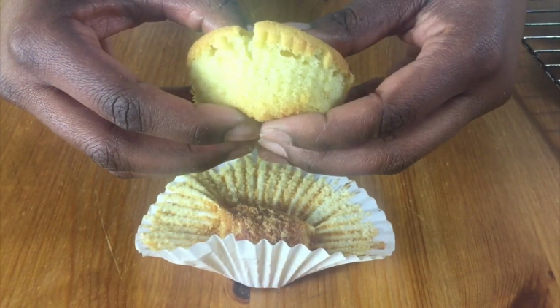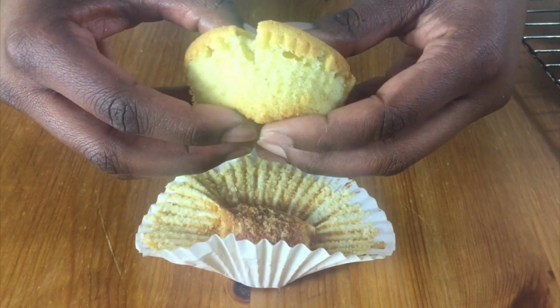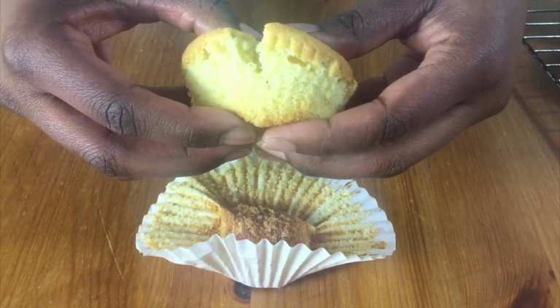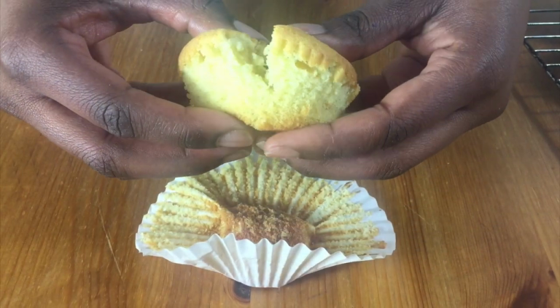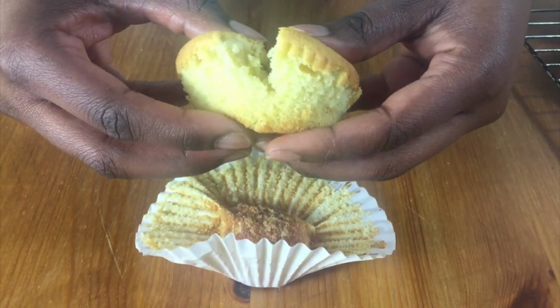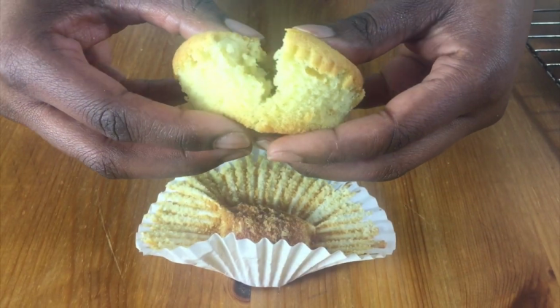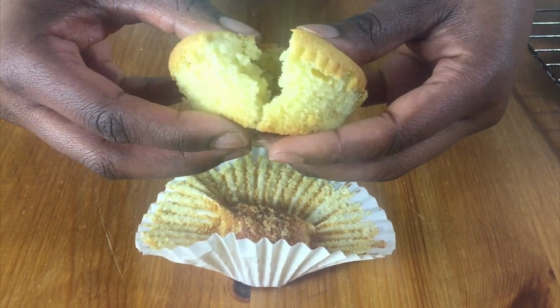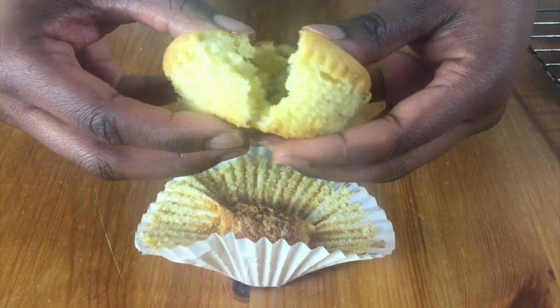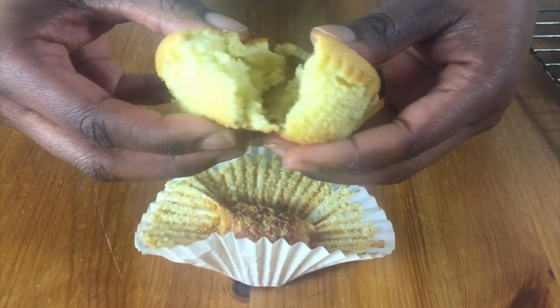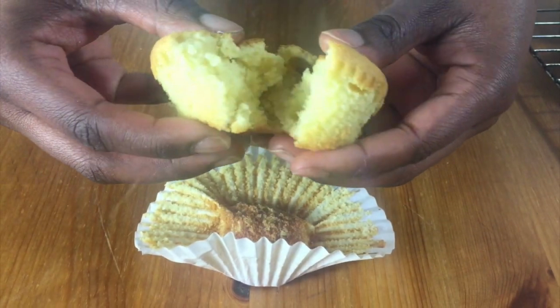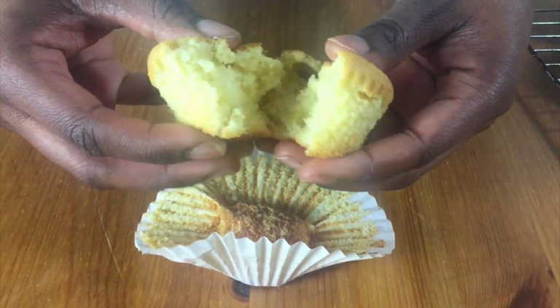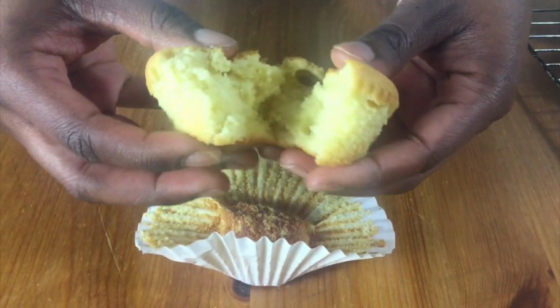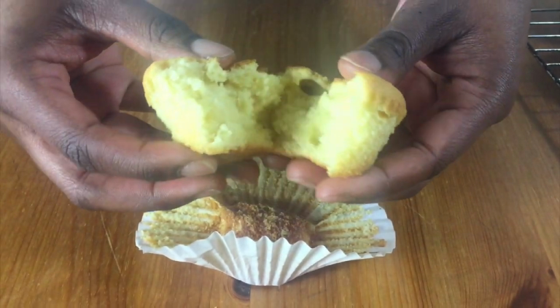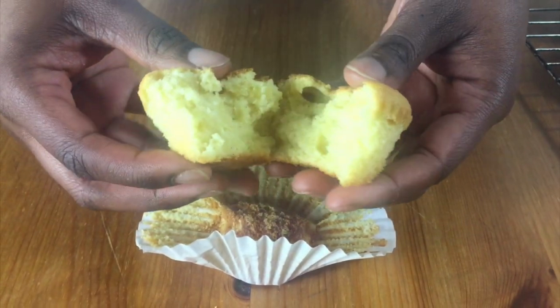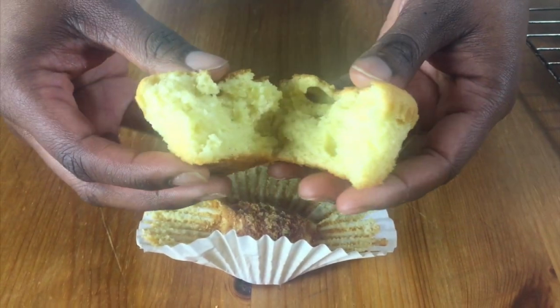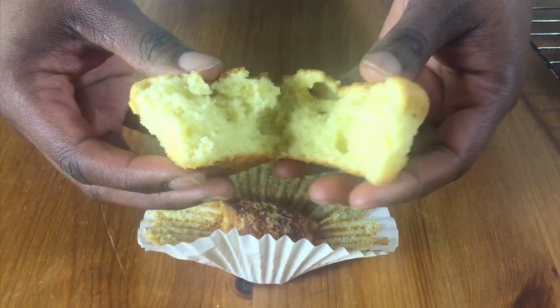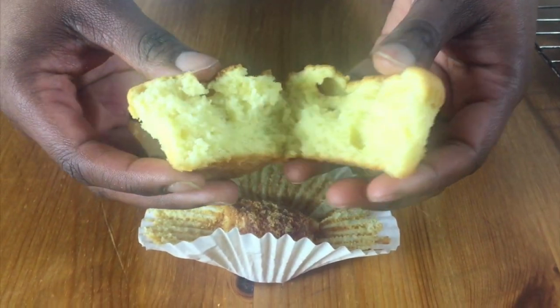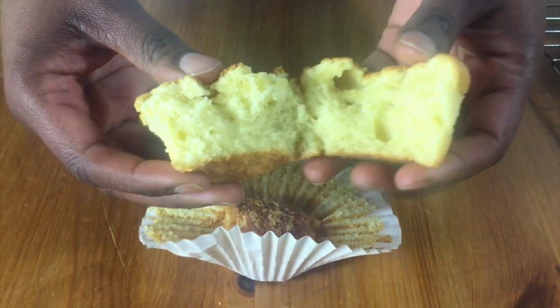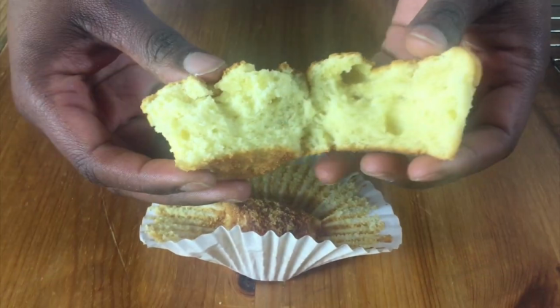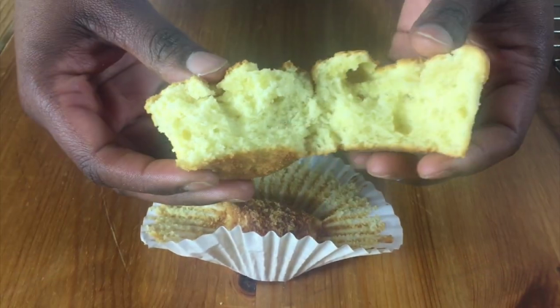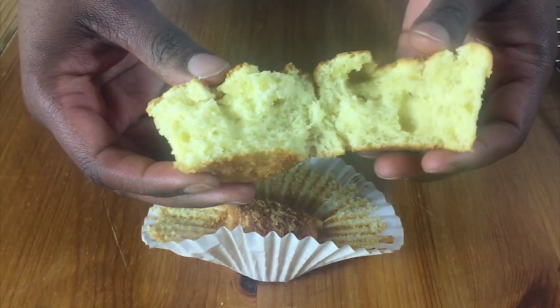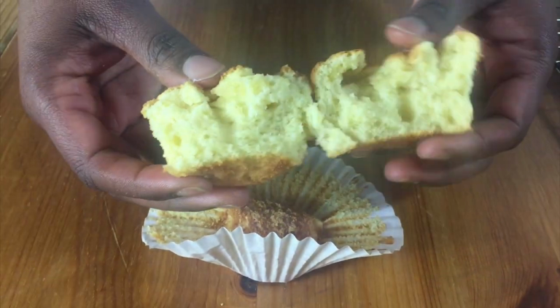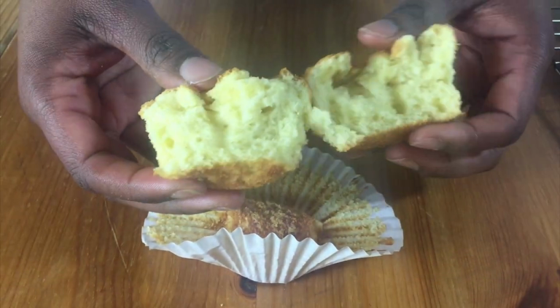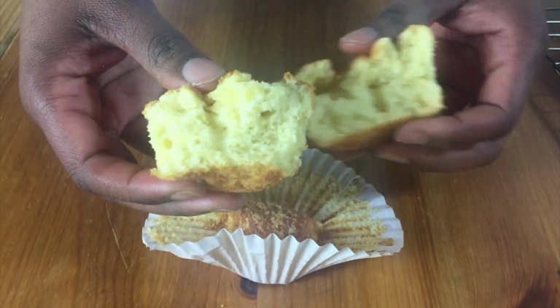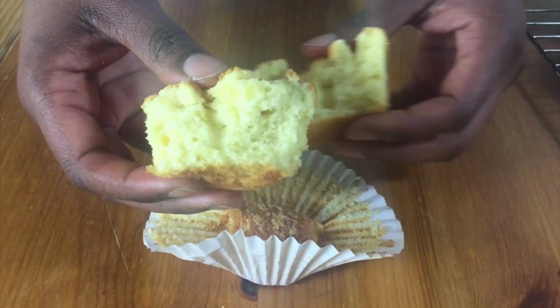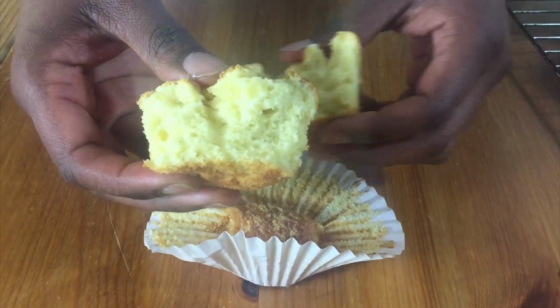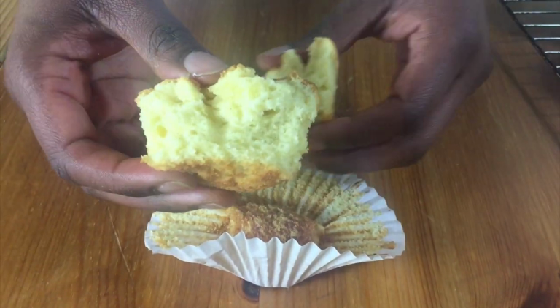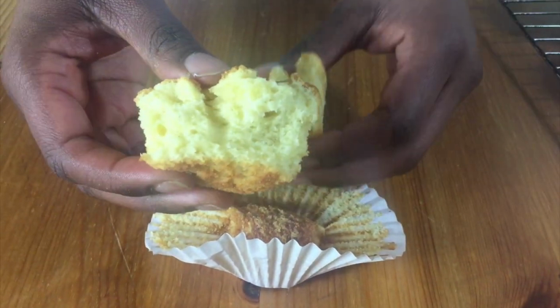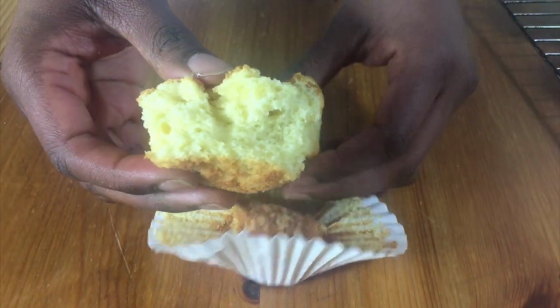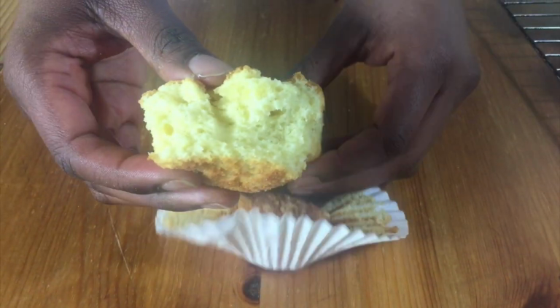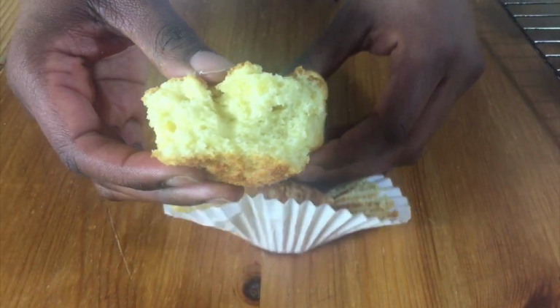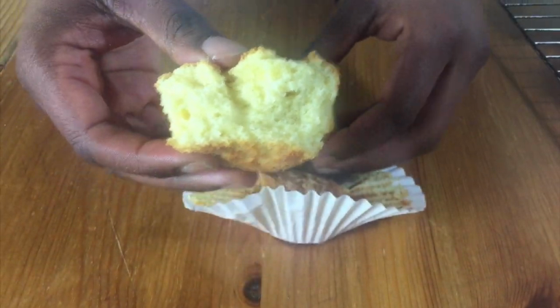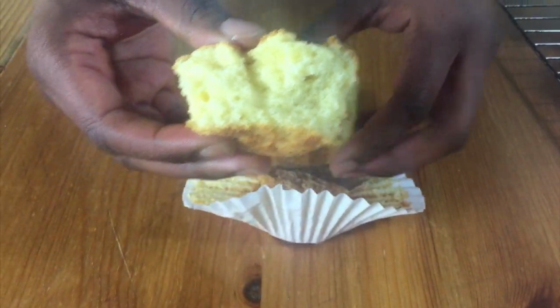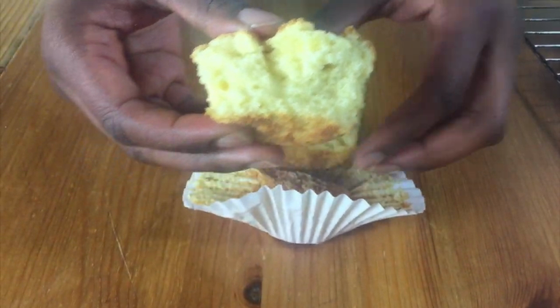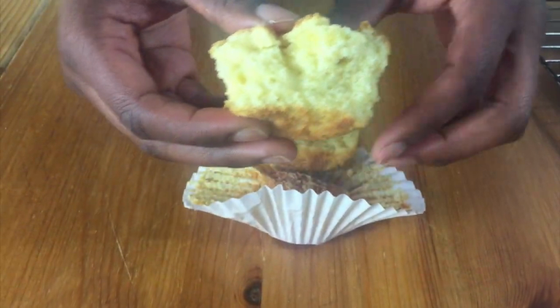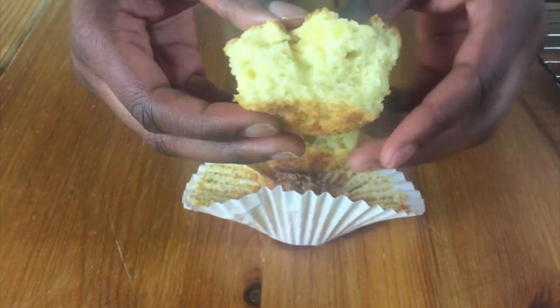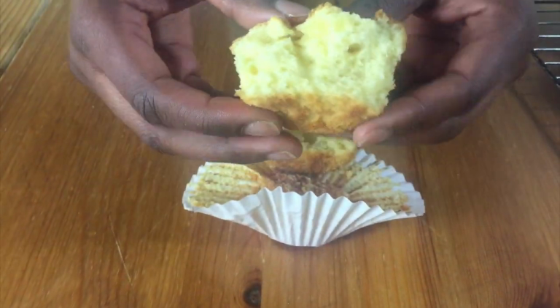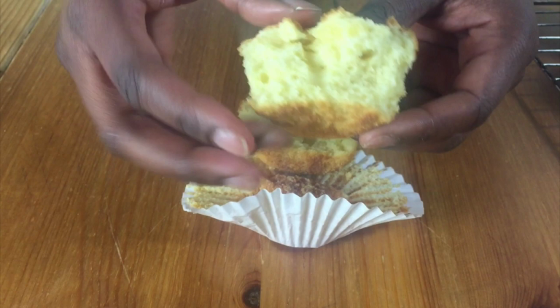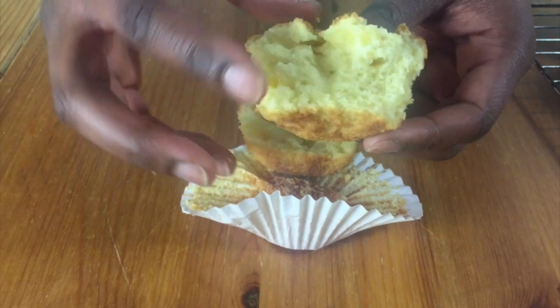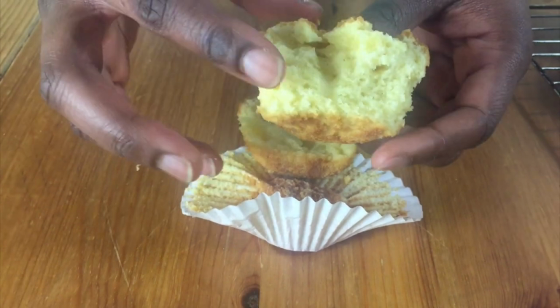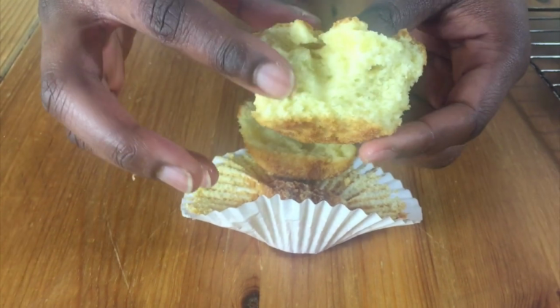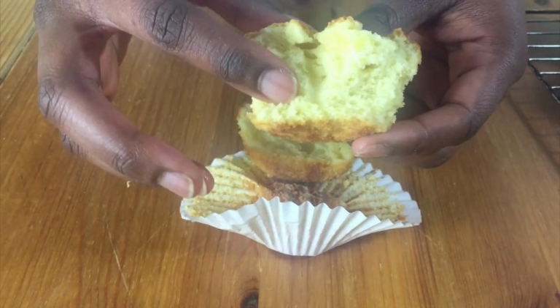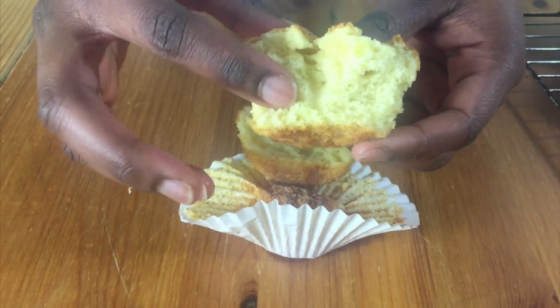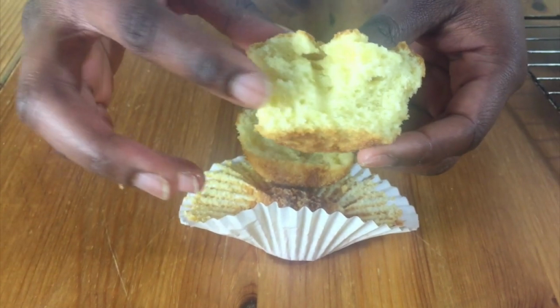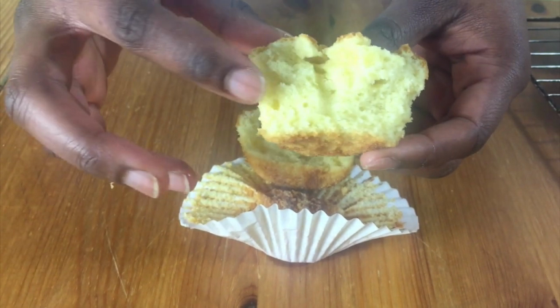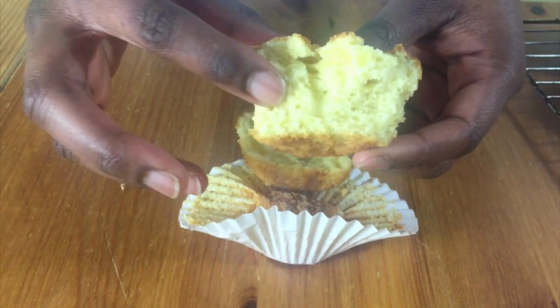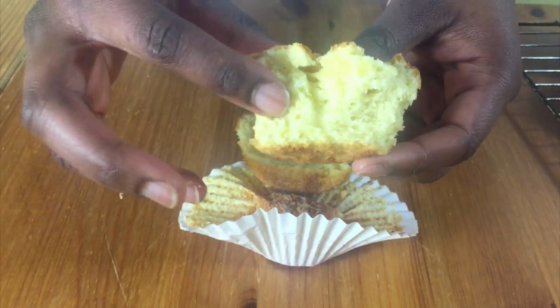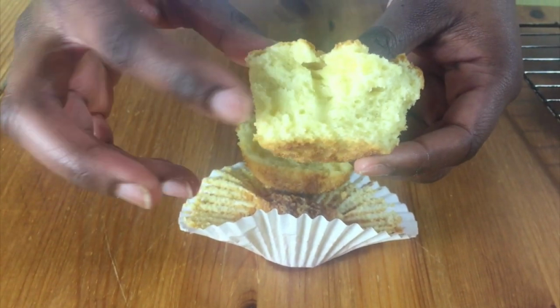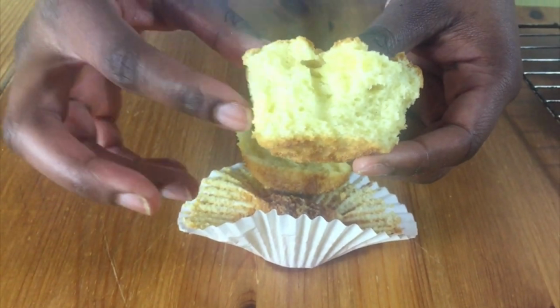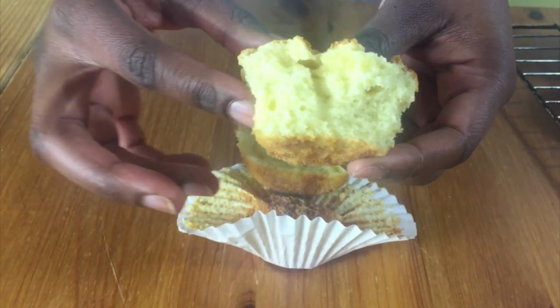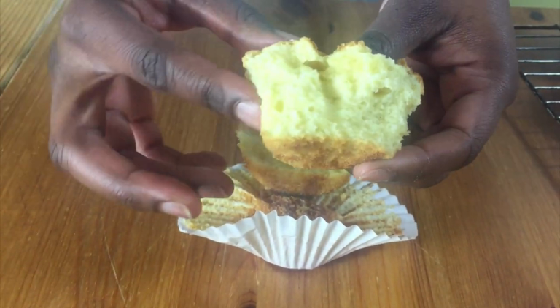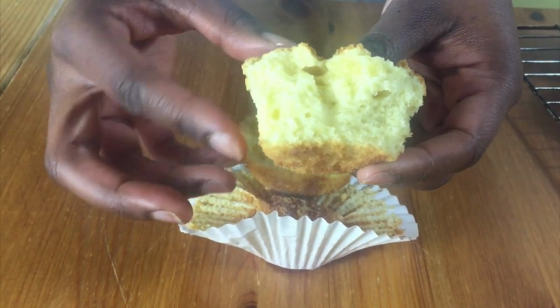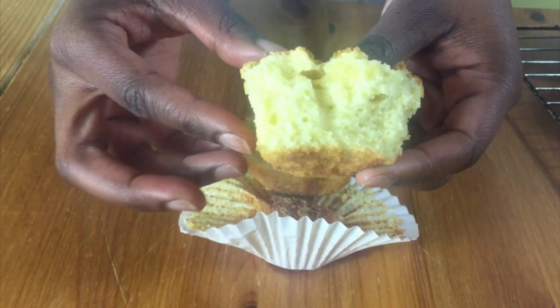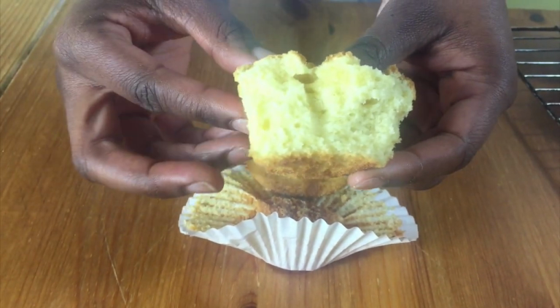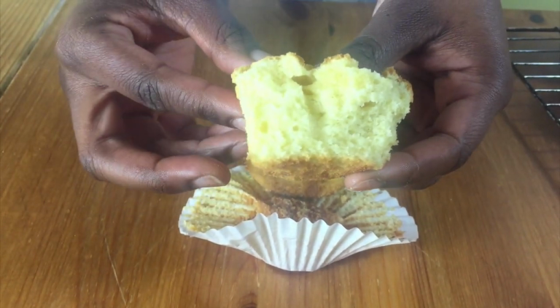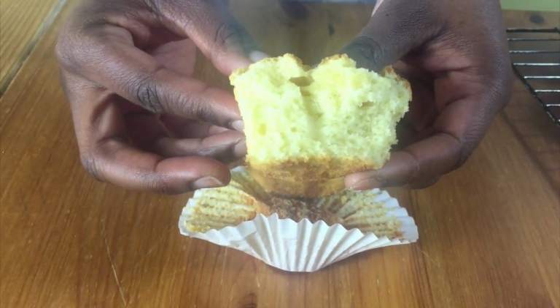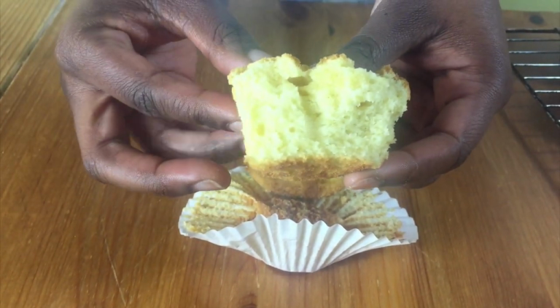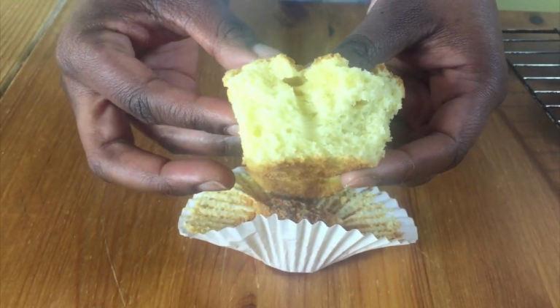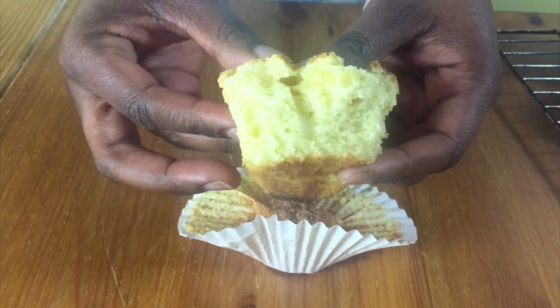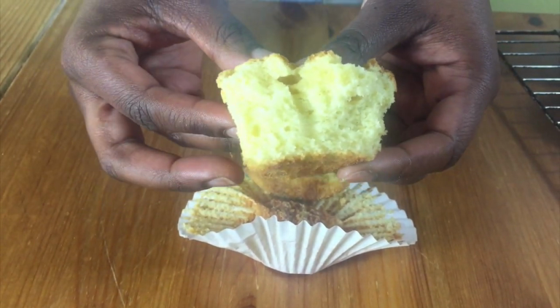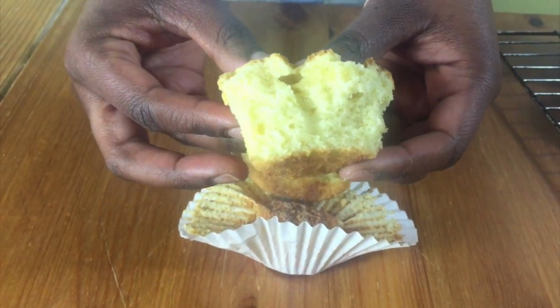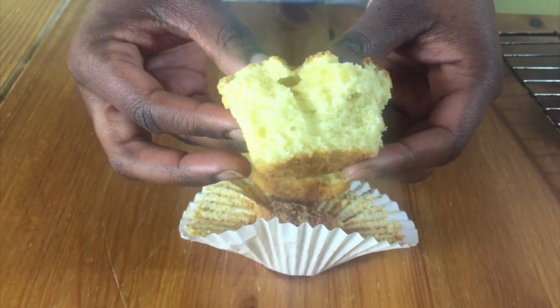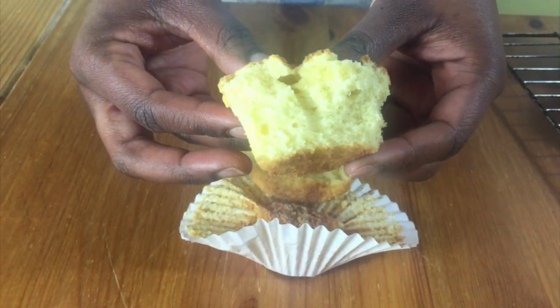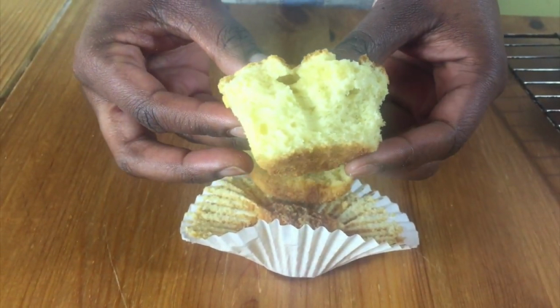When they're cooled, I'm just going to show you what it looks like inside. It's nice and fluffy and they taste great.